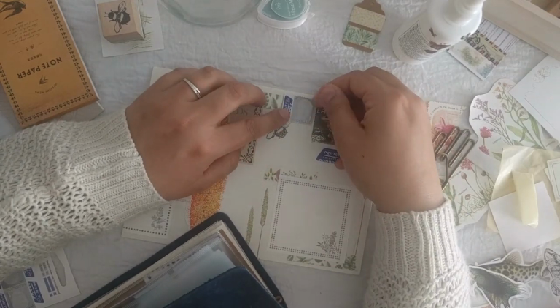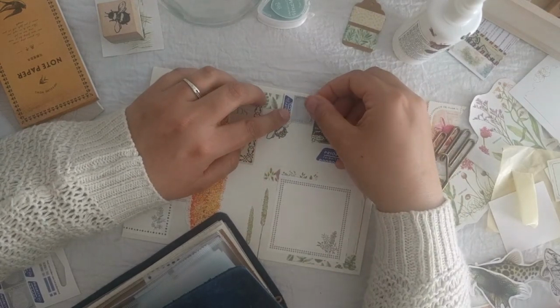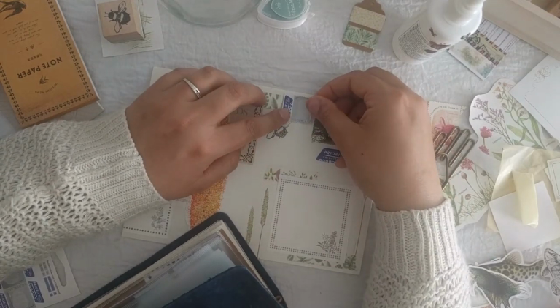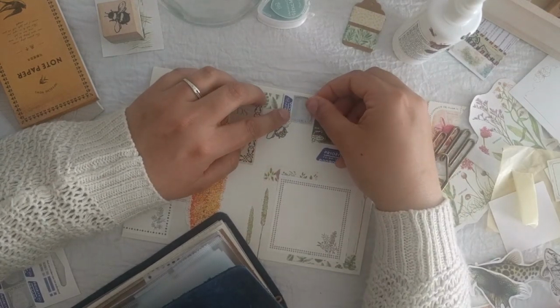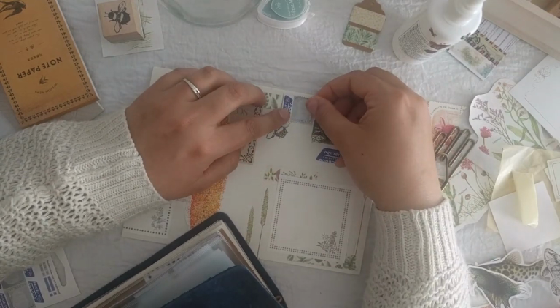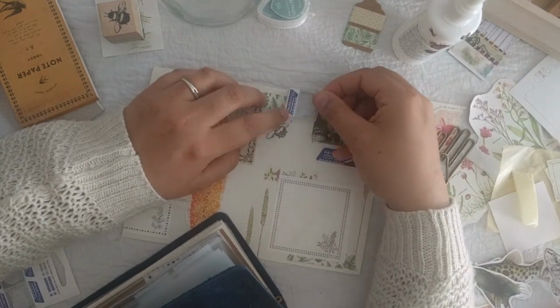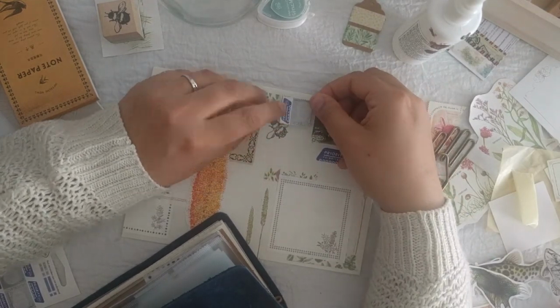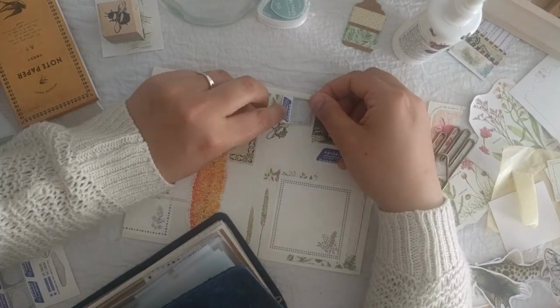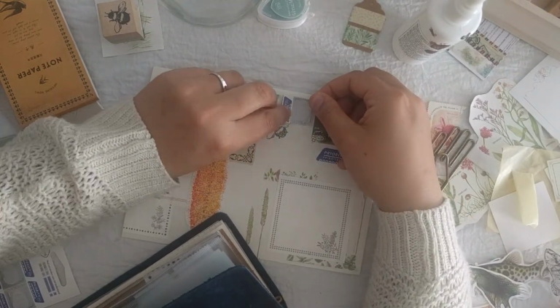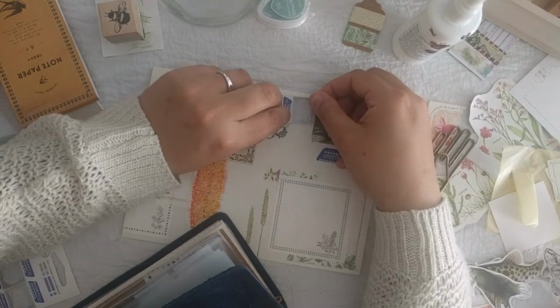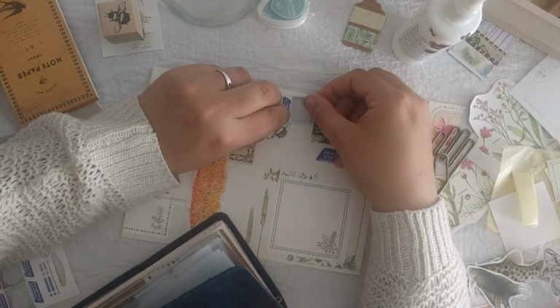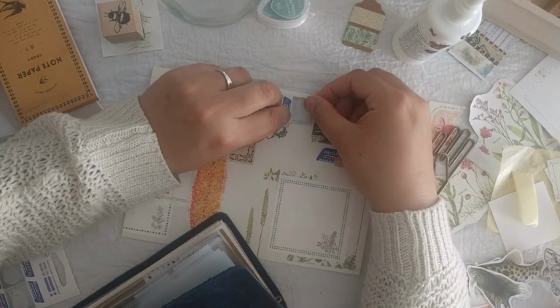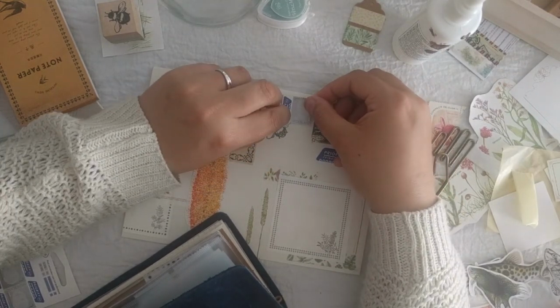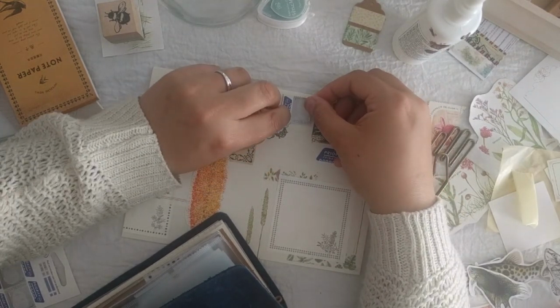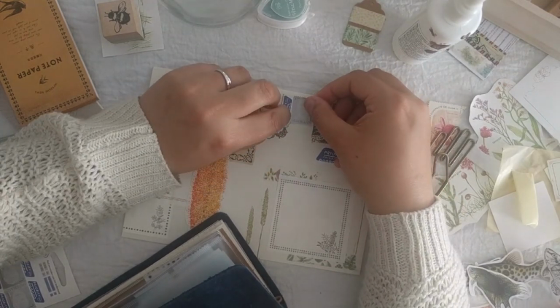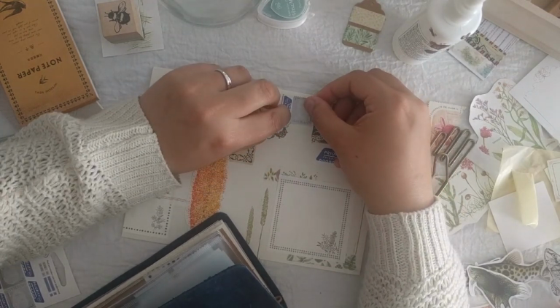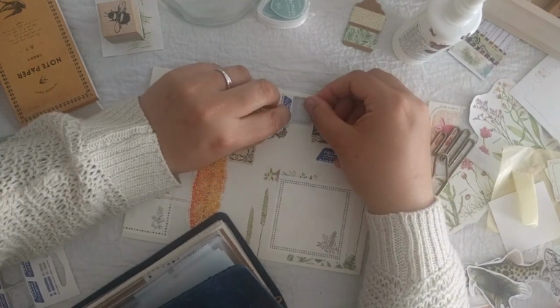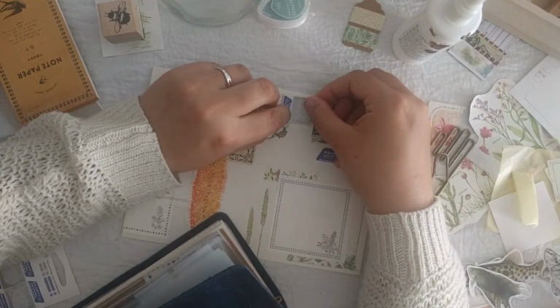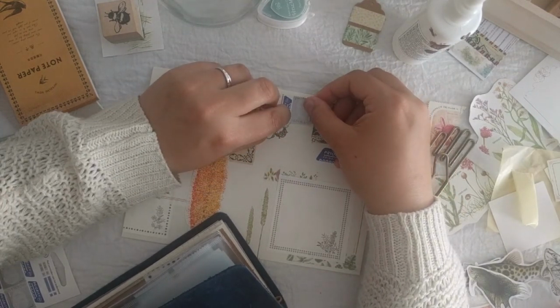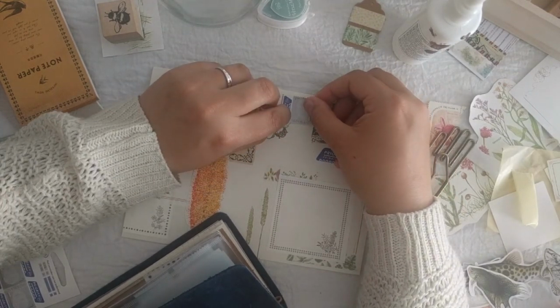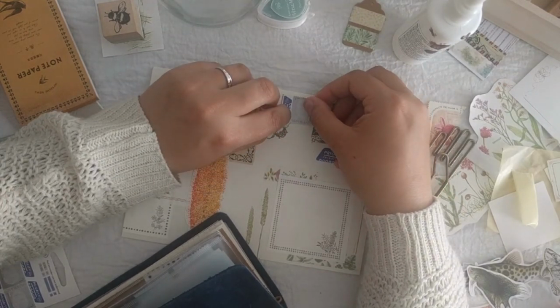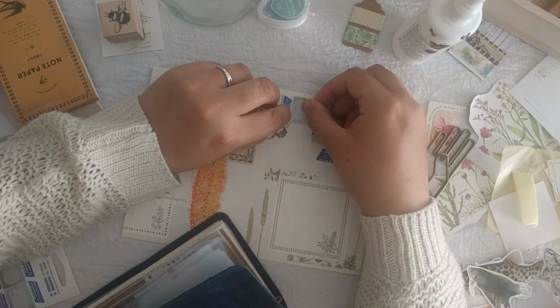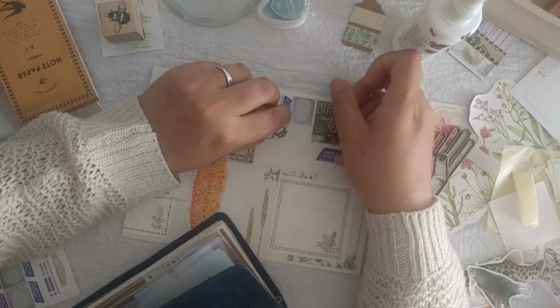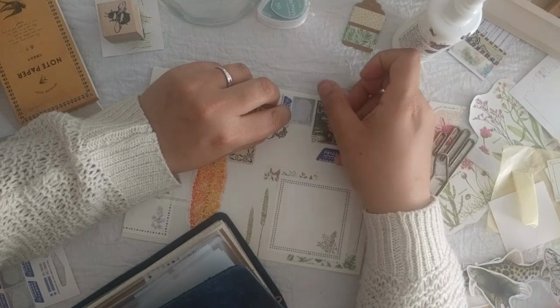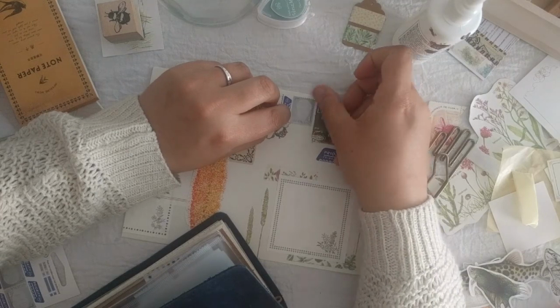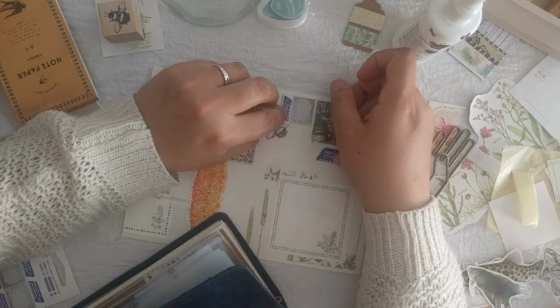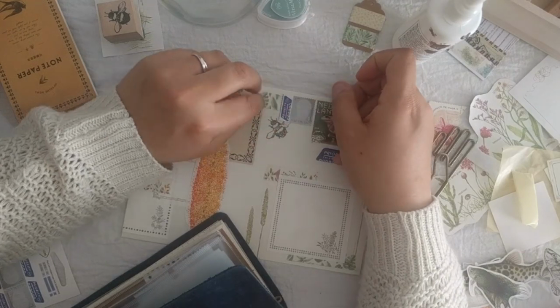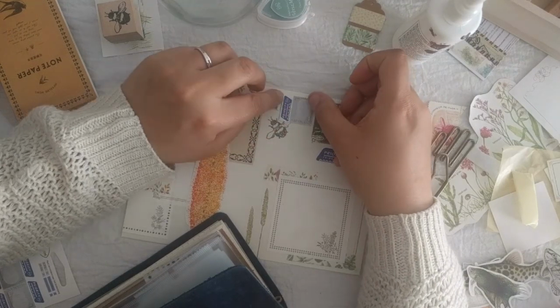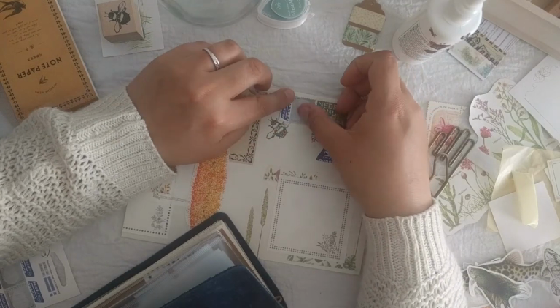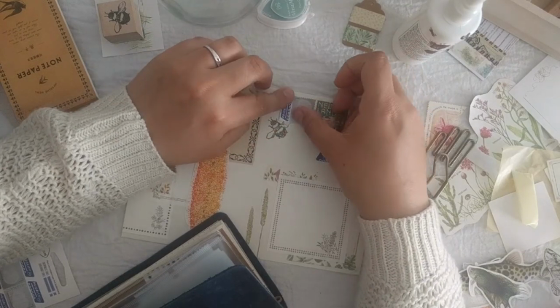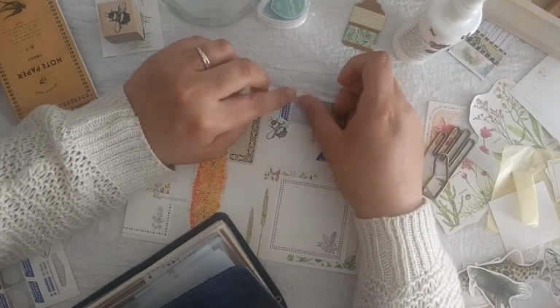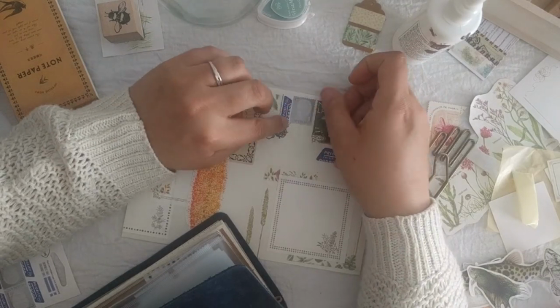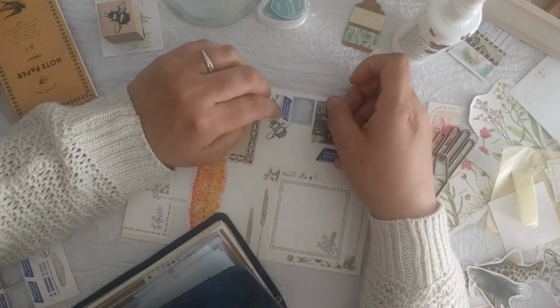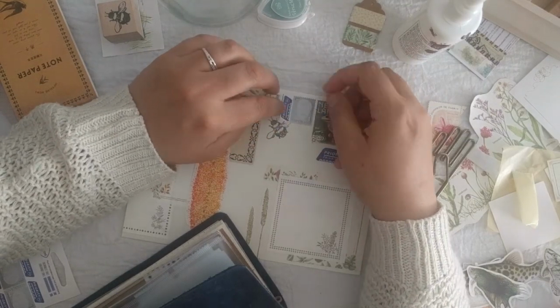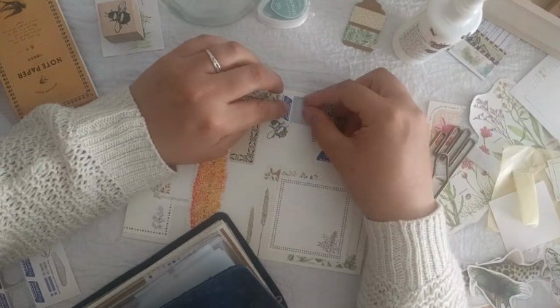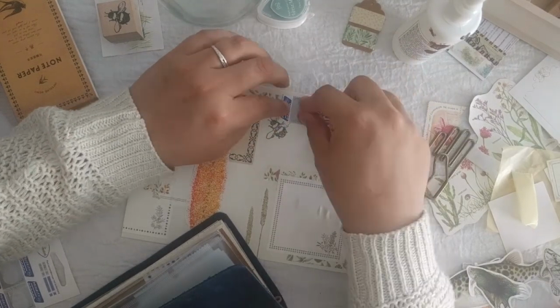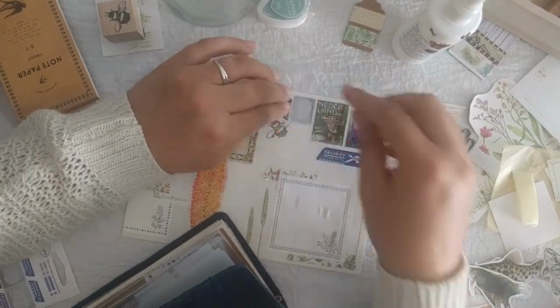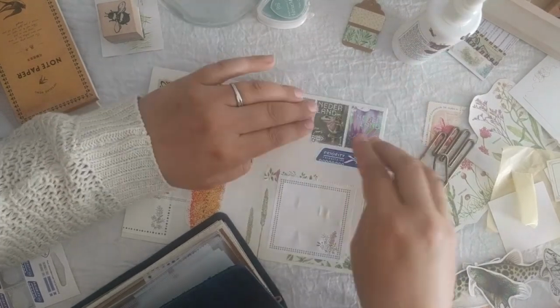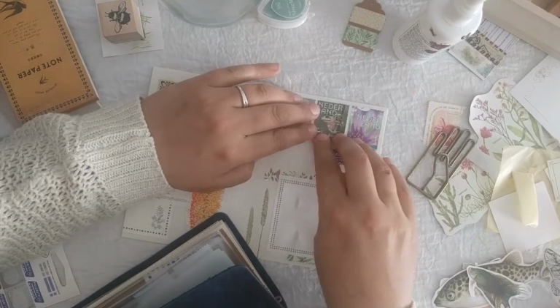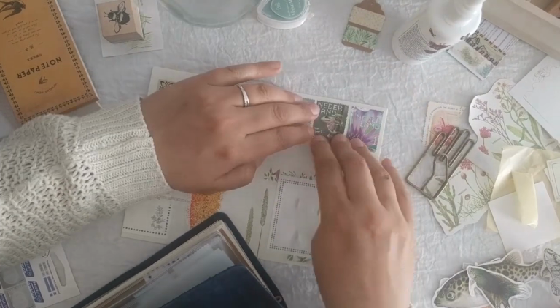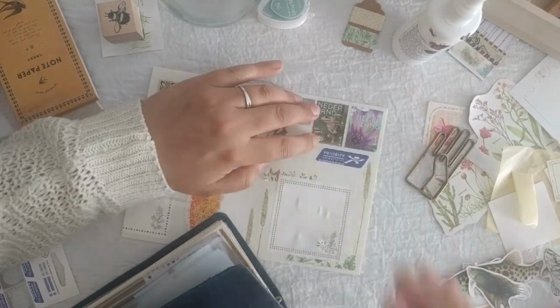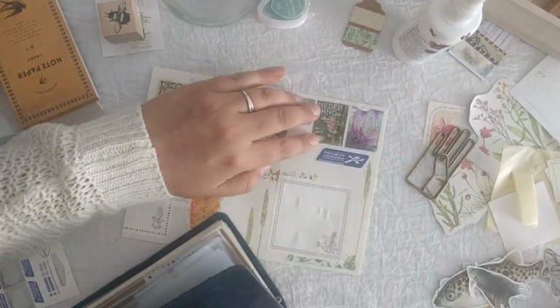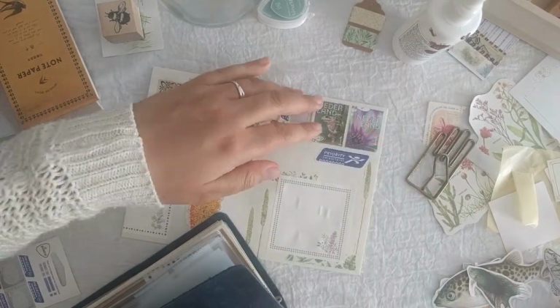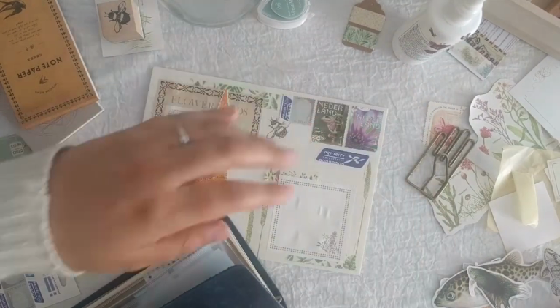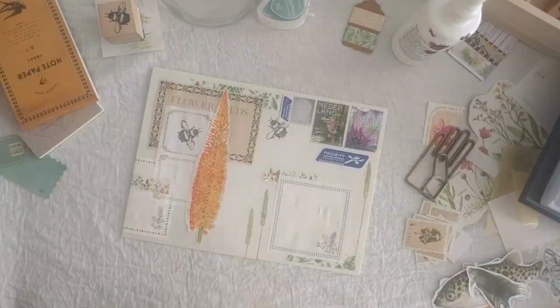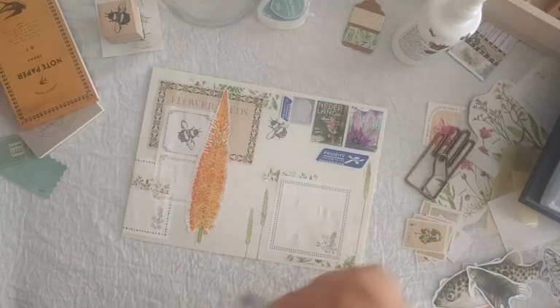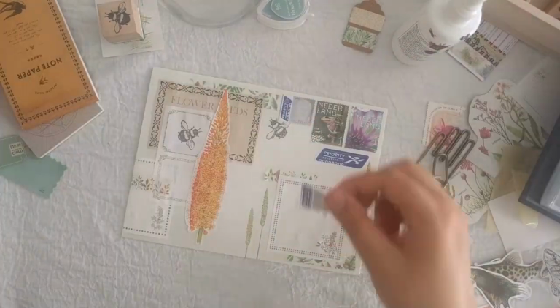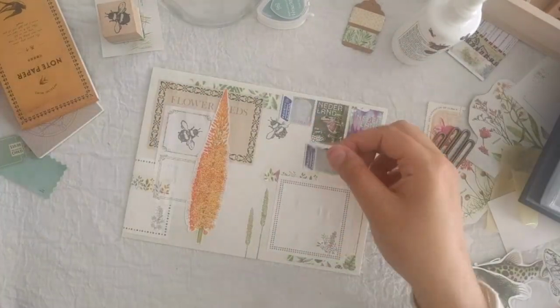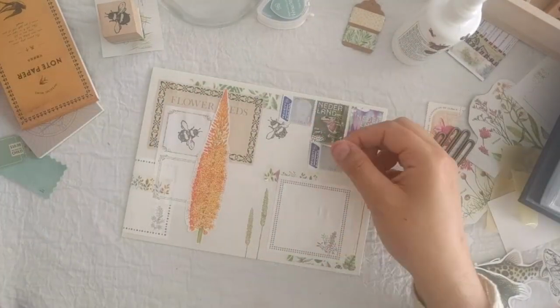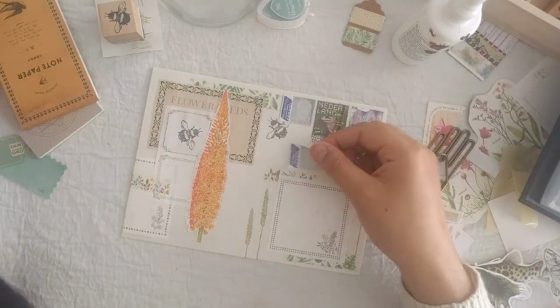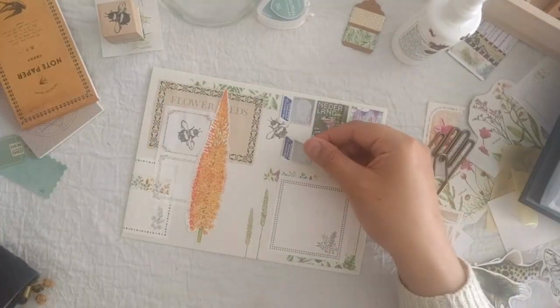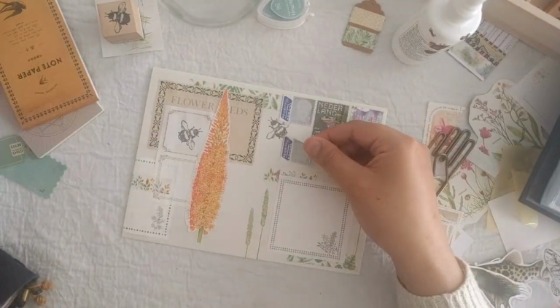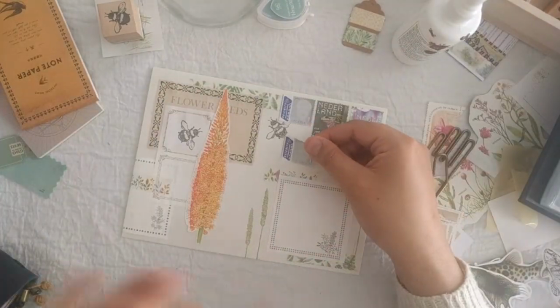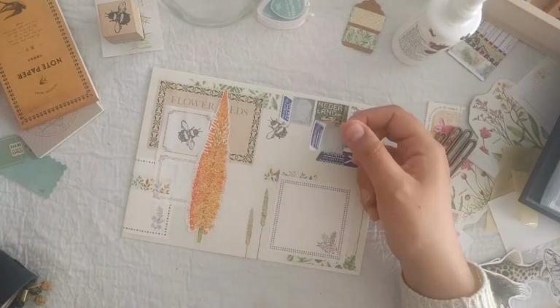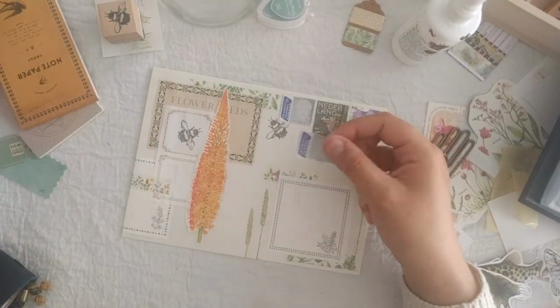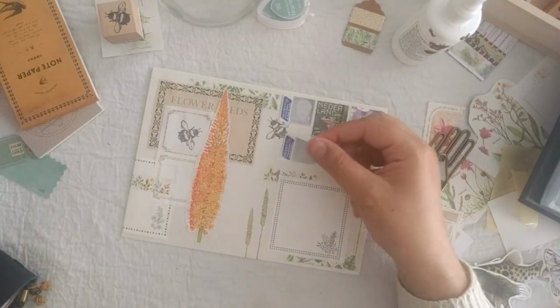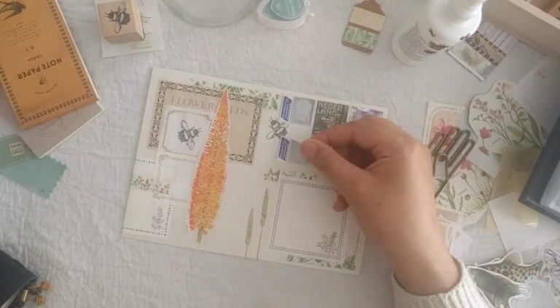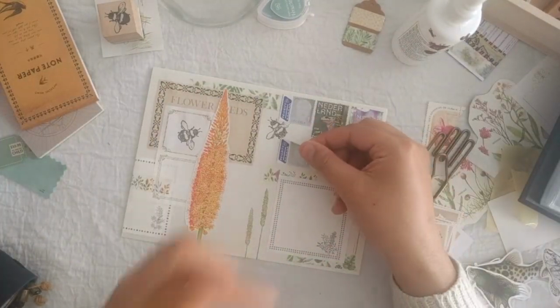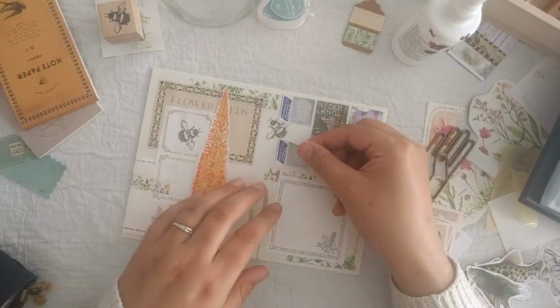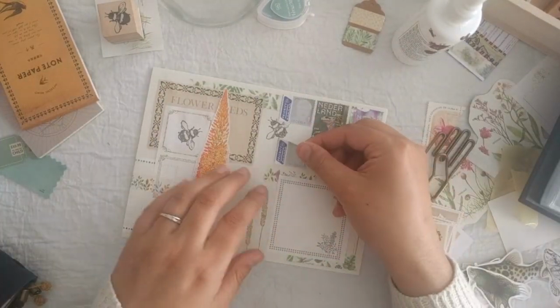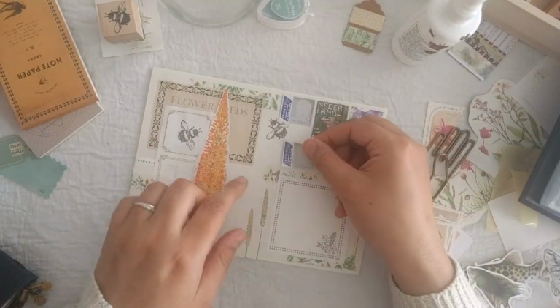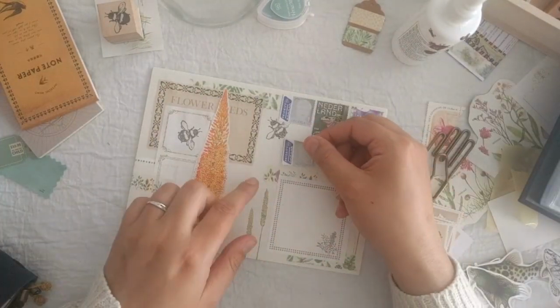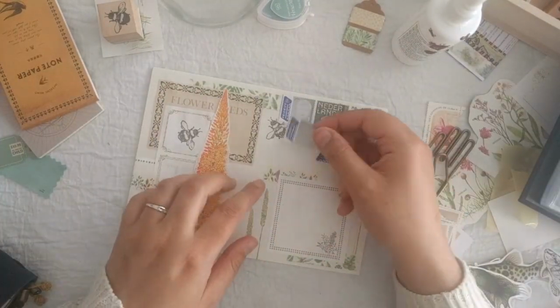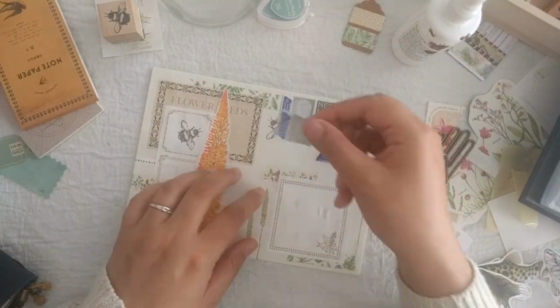But anyway, I try to match my stamps with my envelope, but sometimes, like for this one, I don't have enough room.